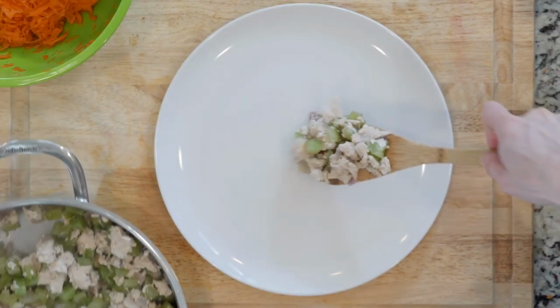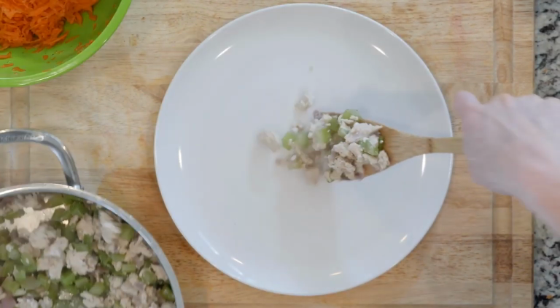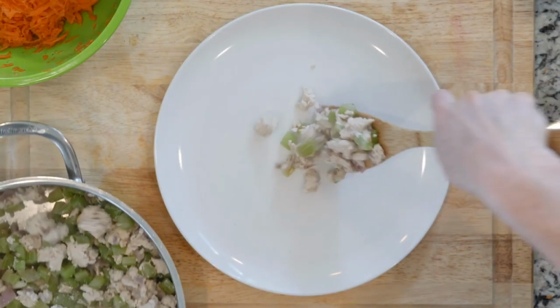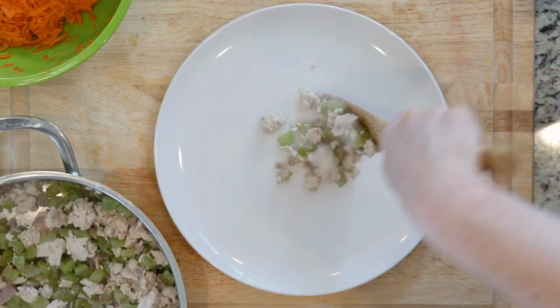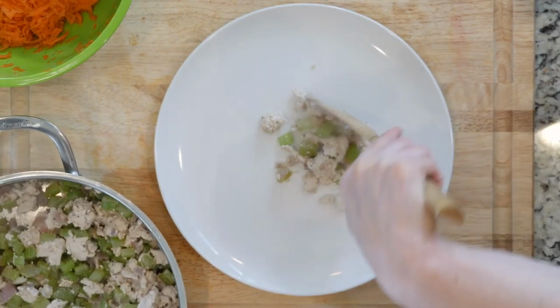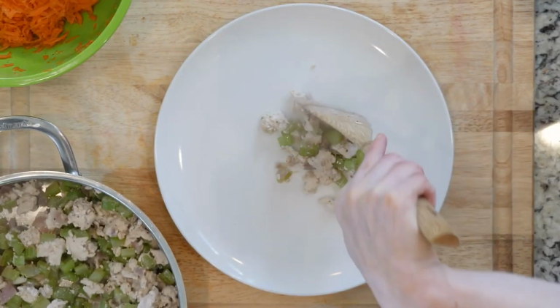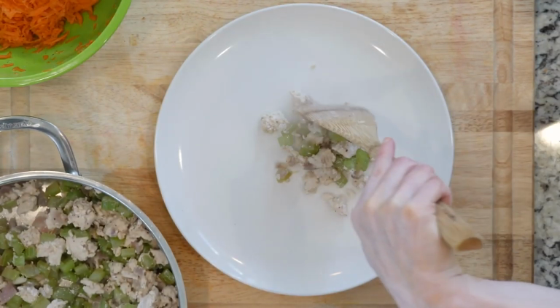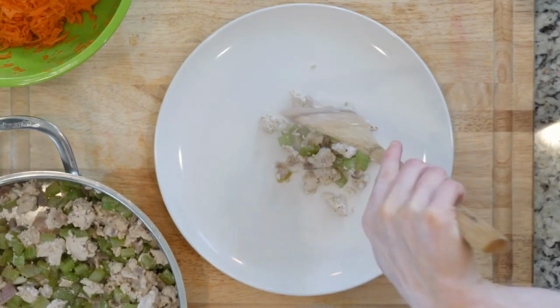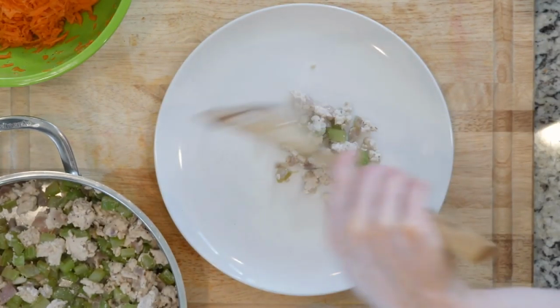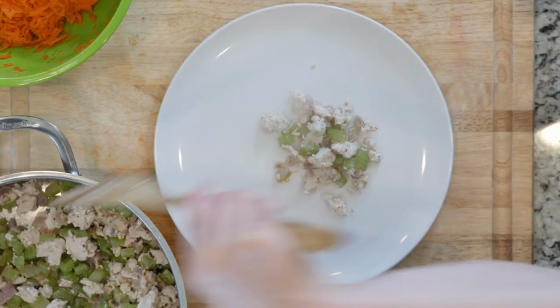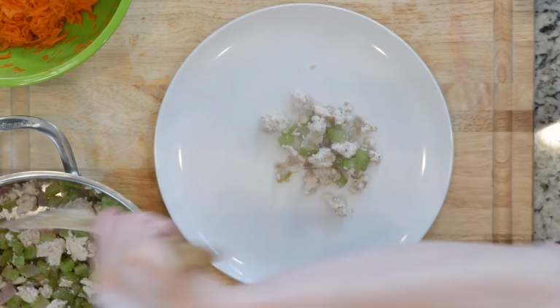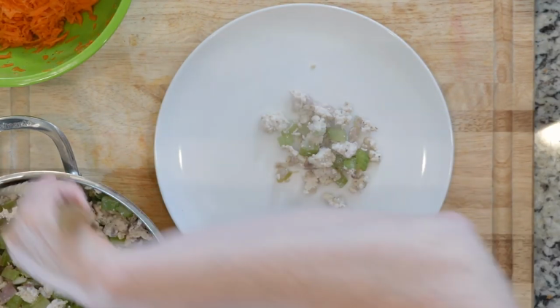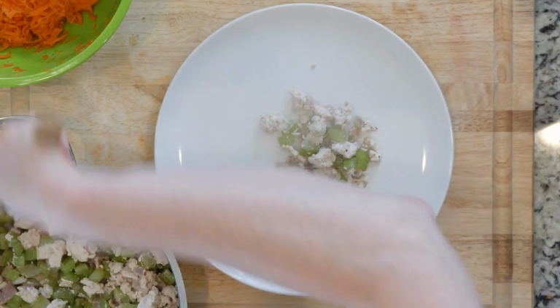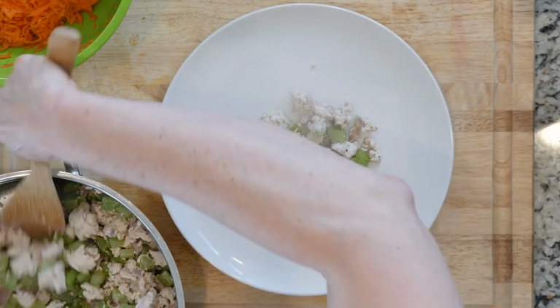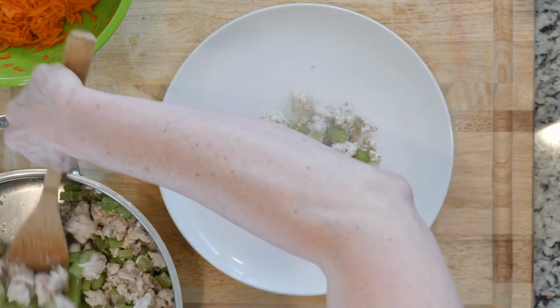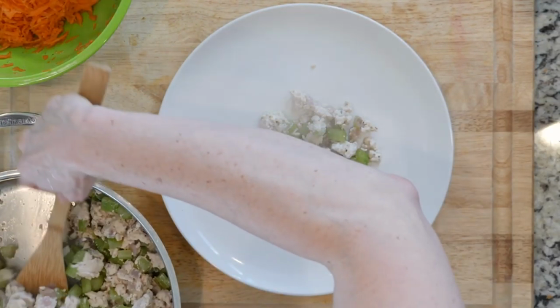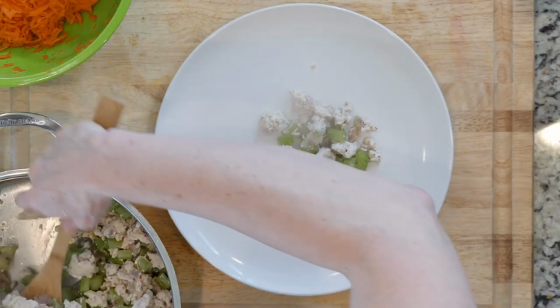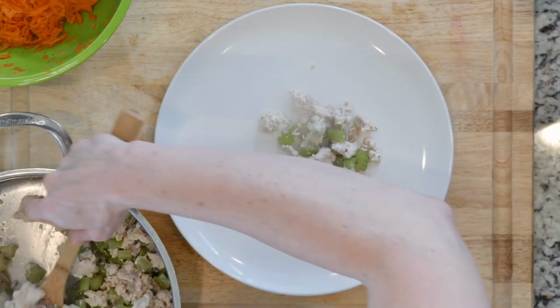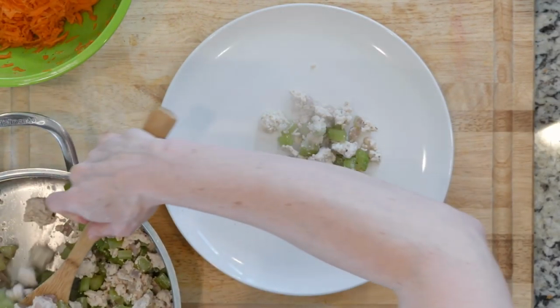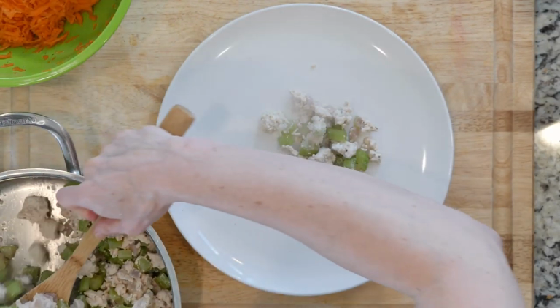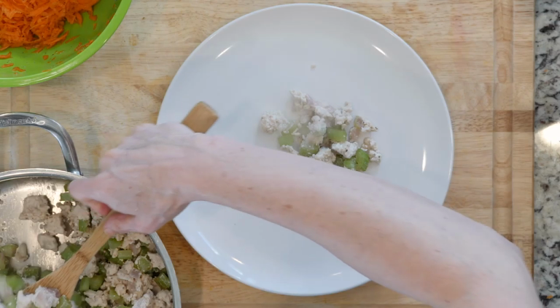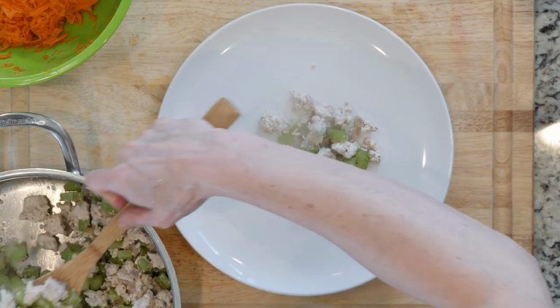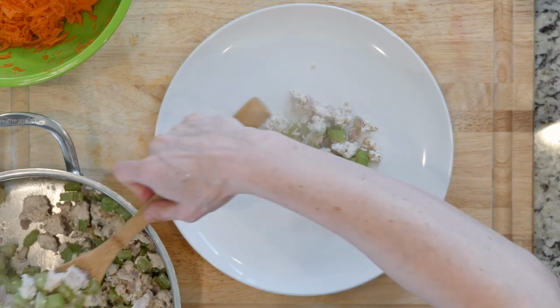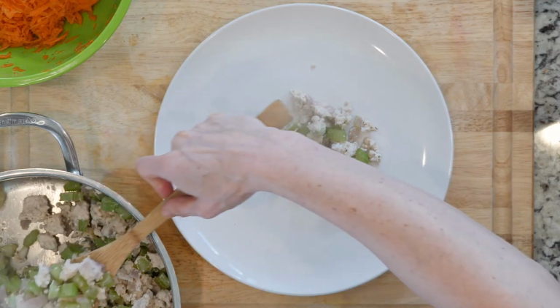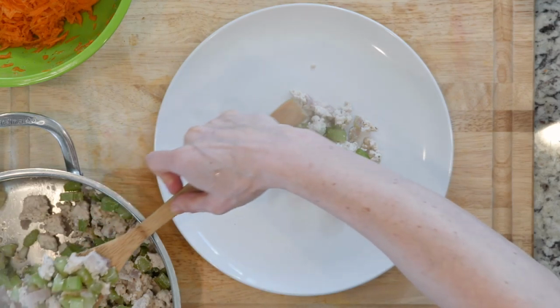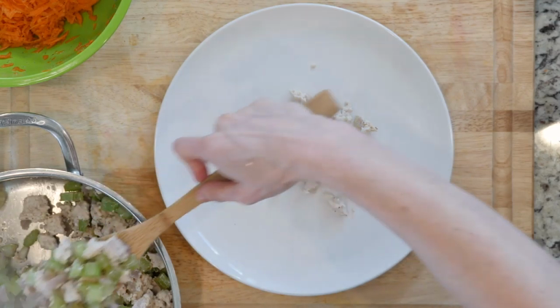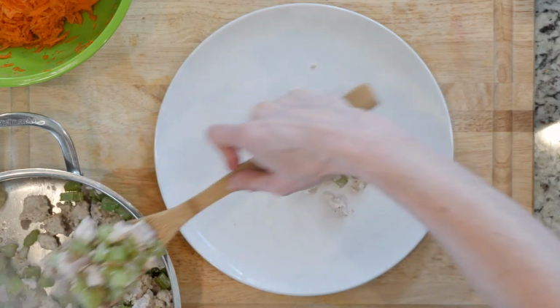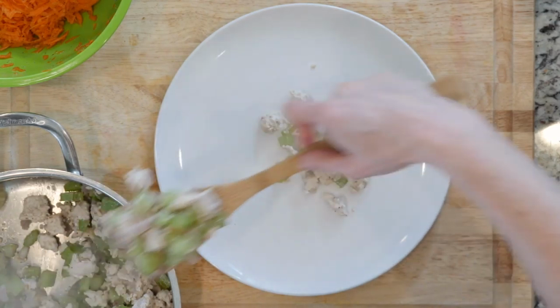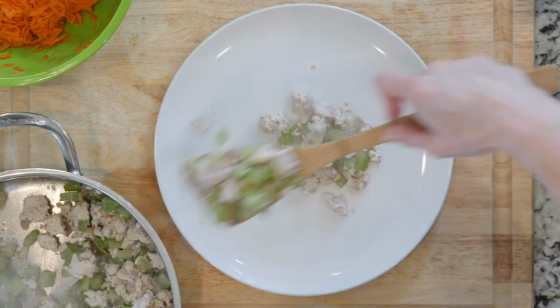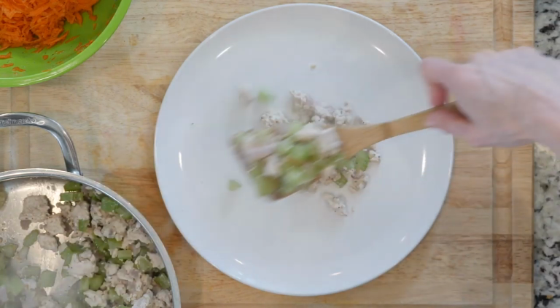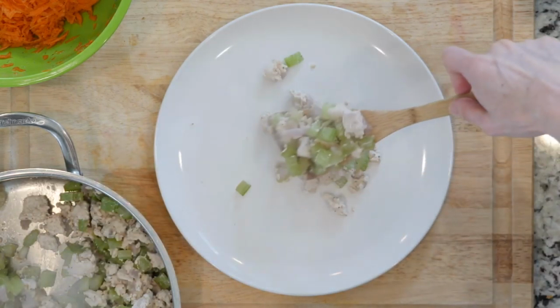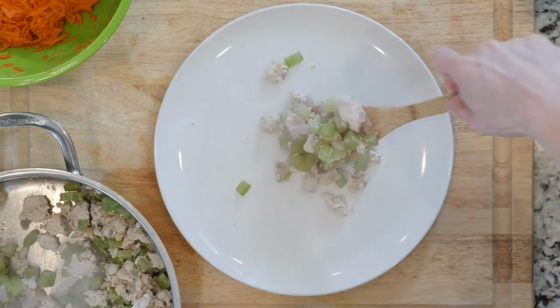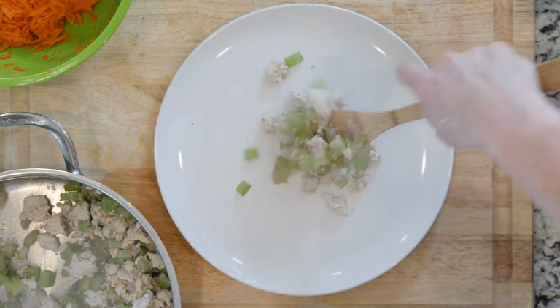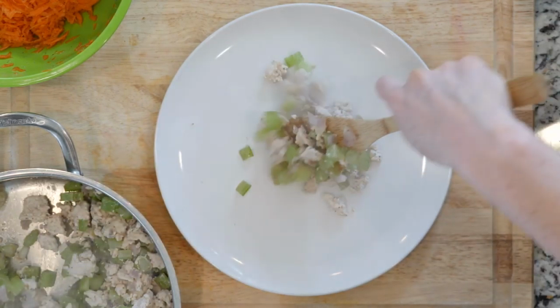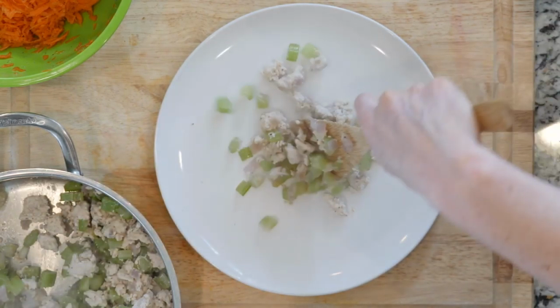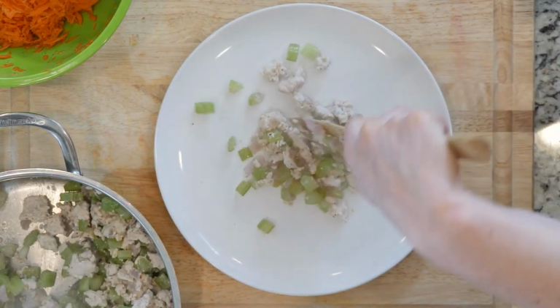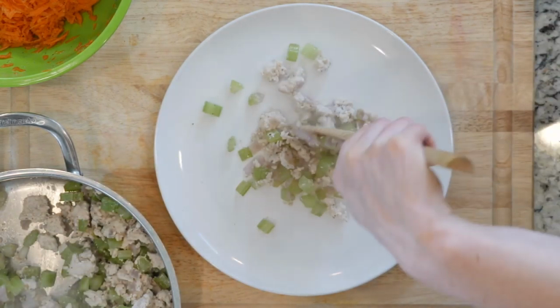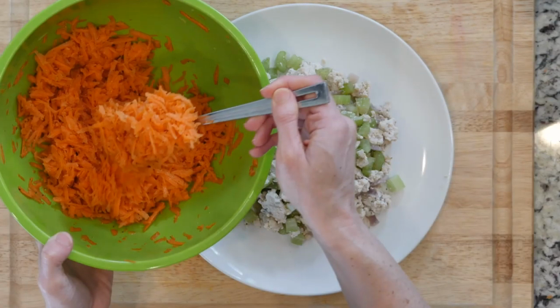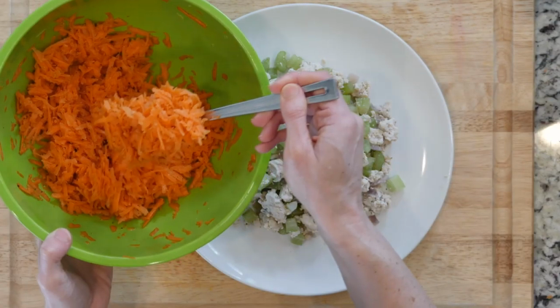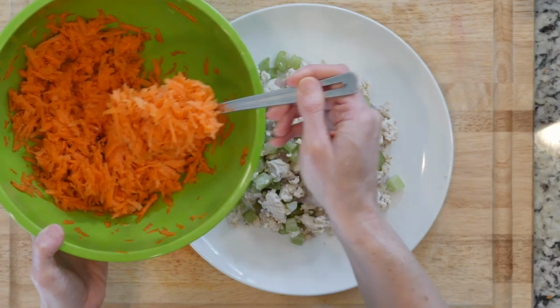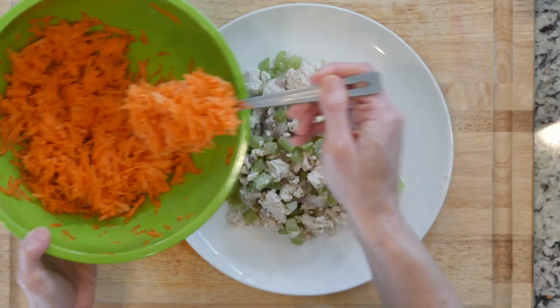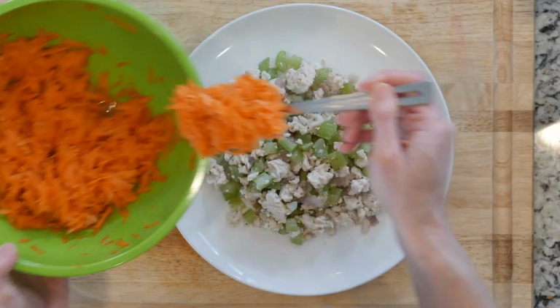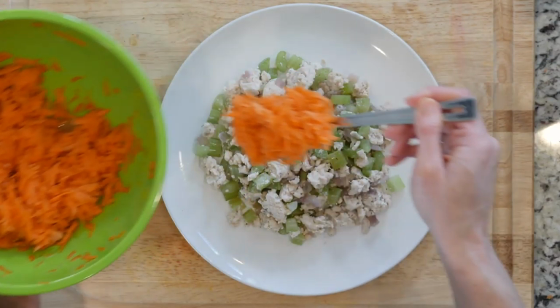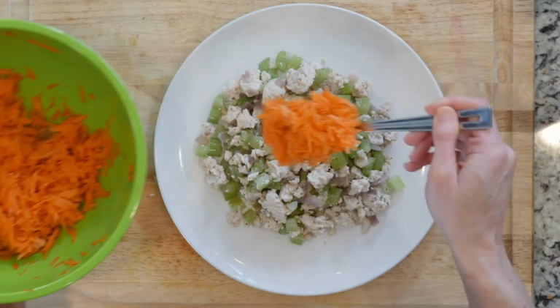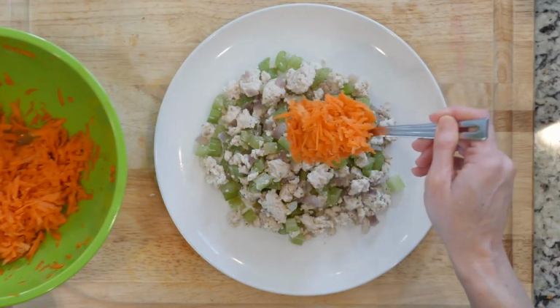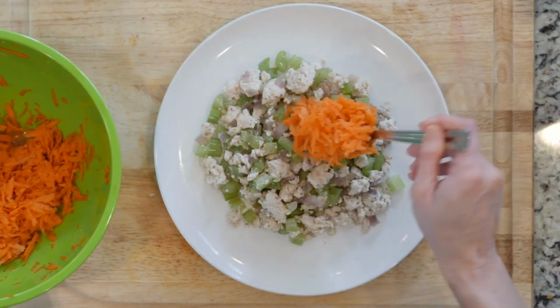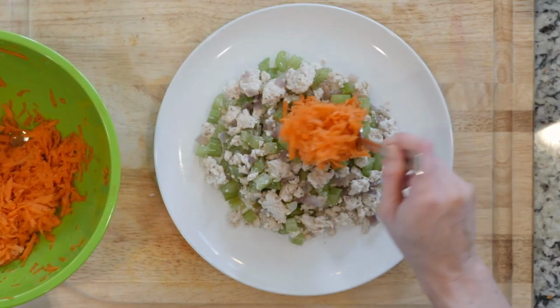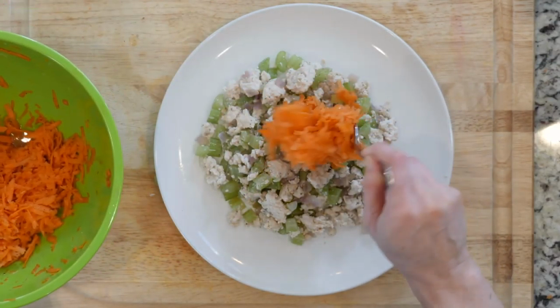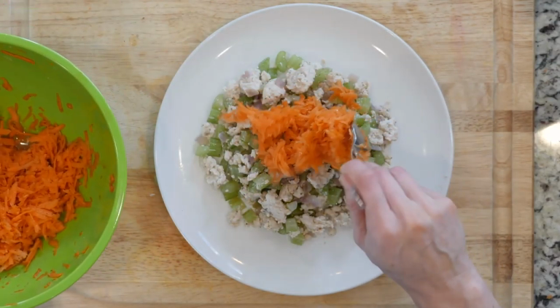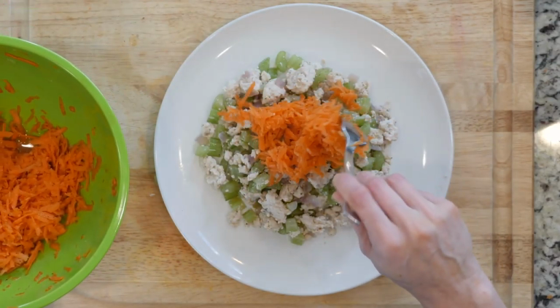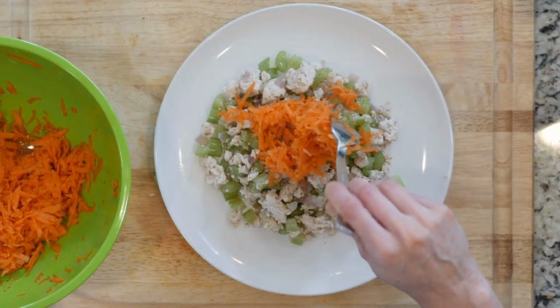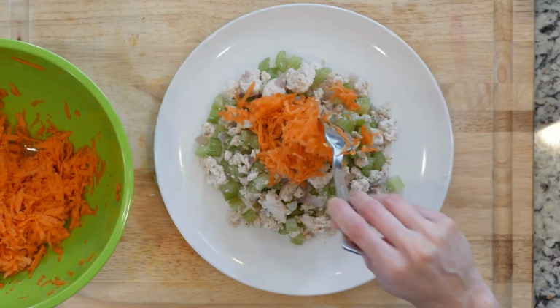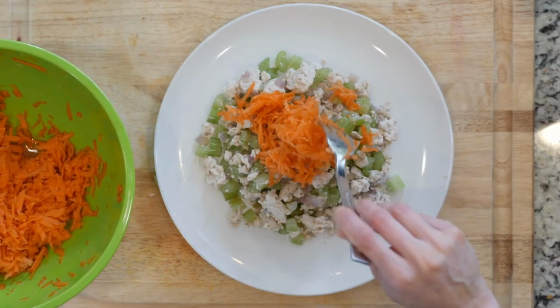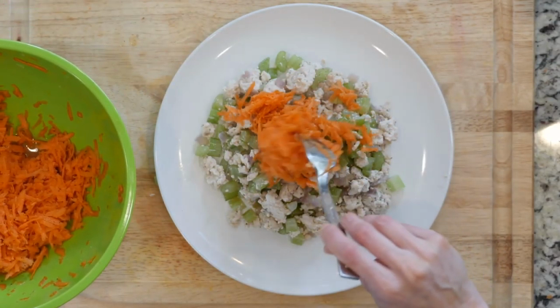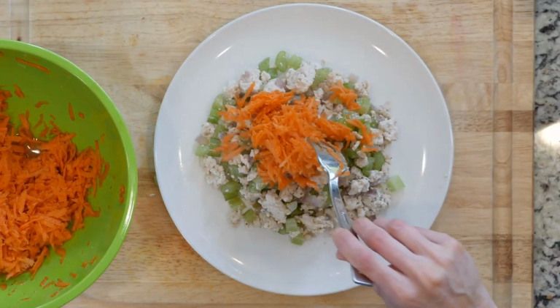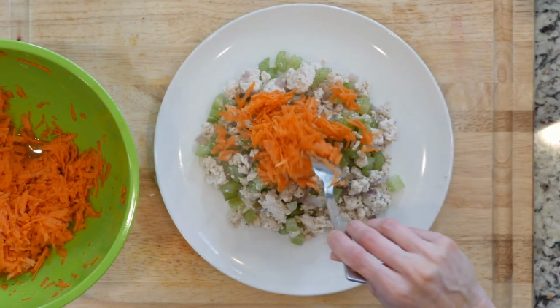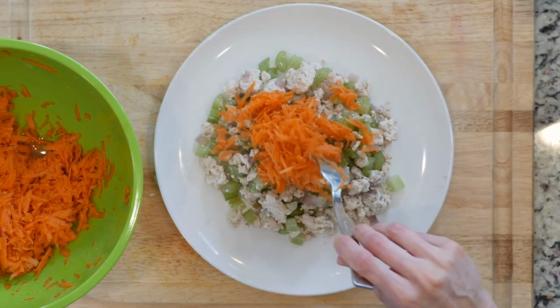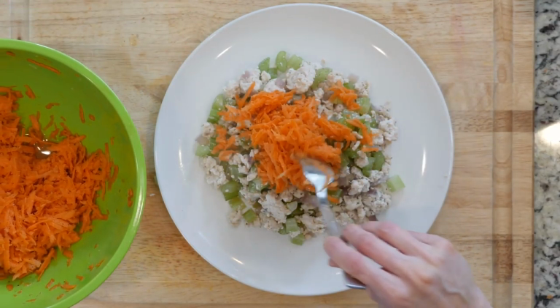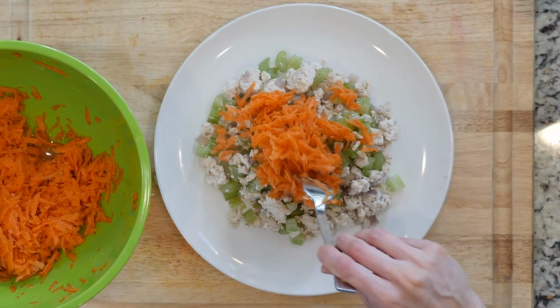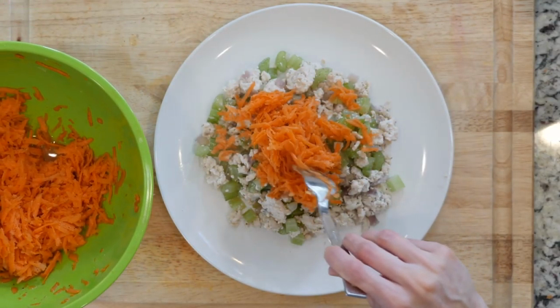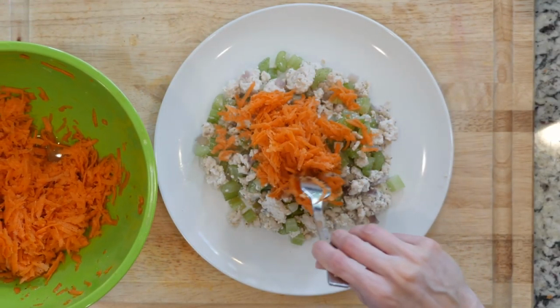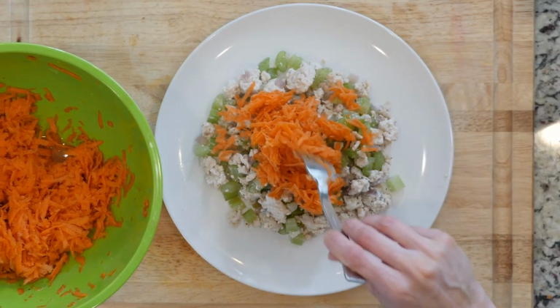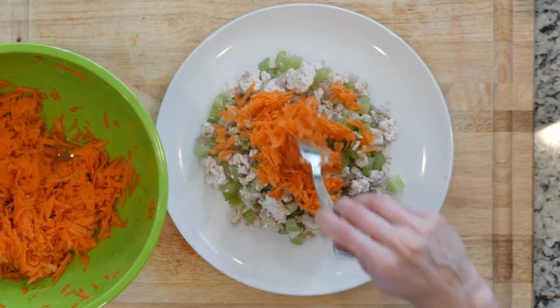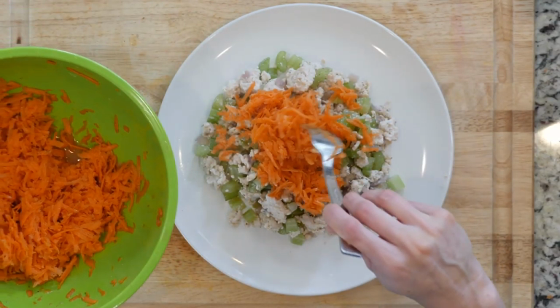Once the meat is done cooking, scoop some on a plate and top with some of the carrot mixture. Let's eat.